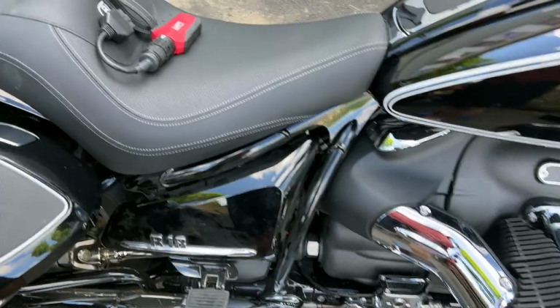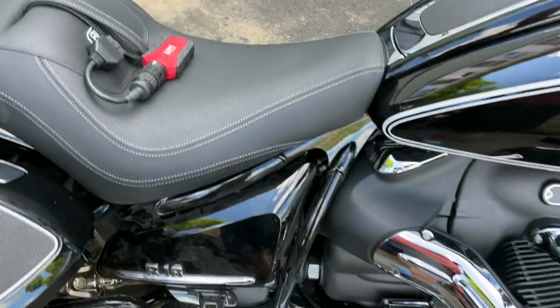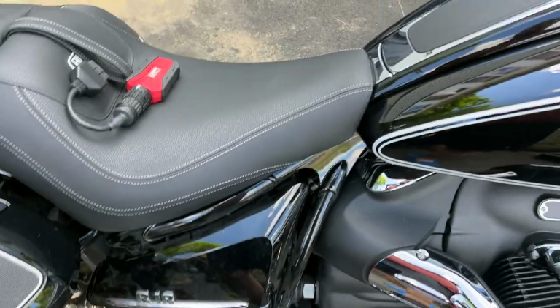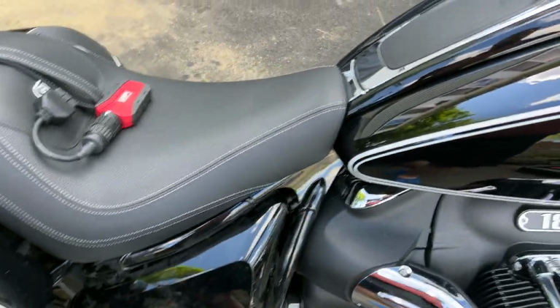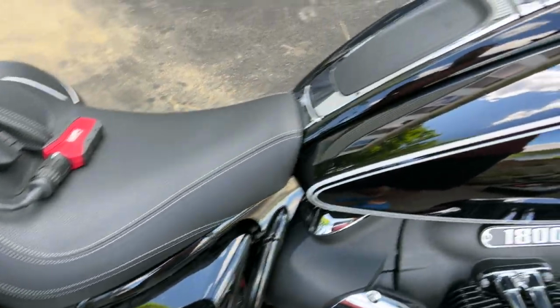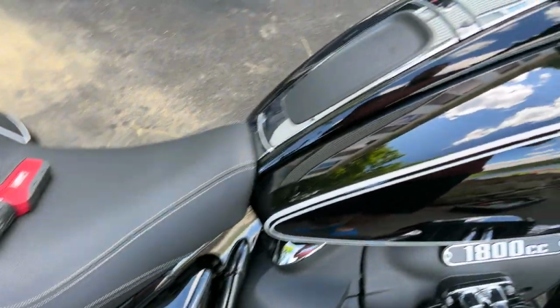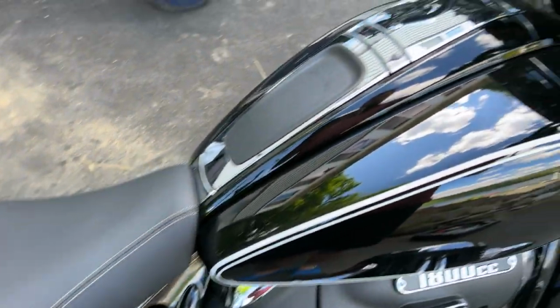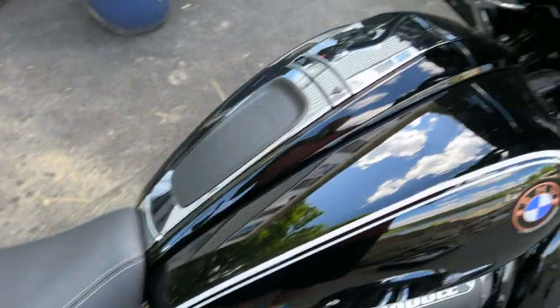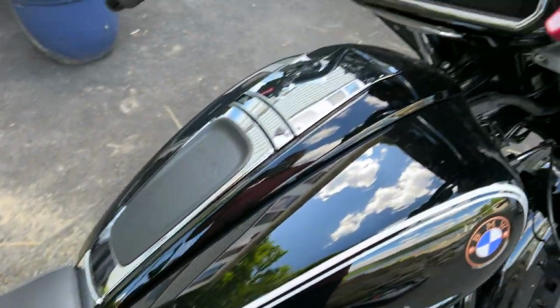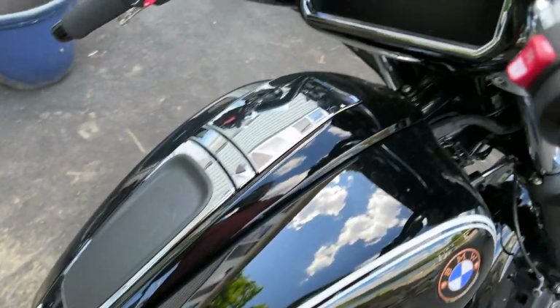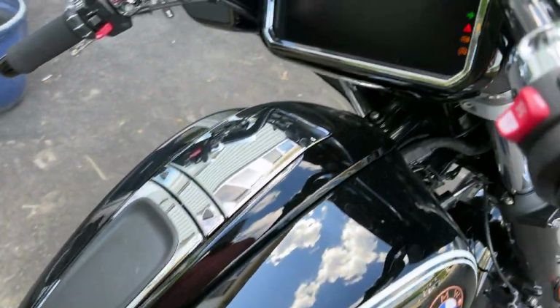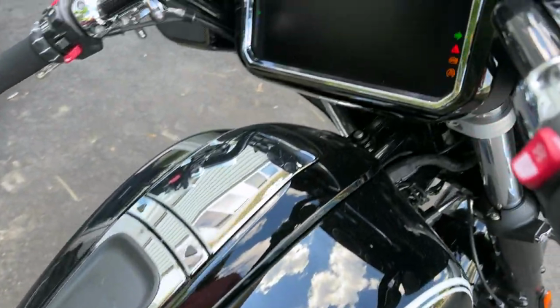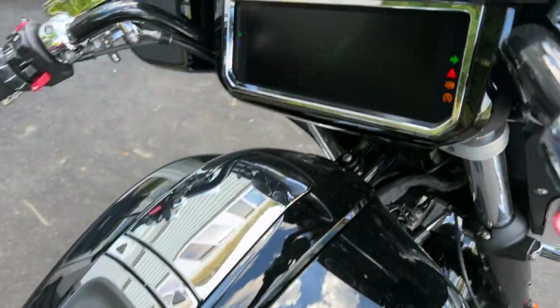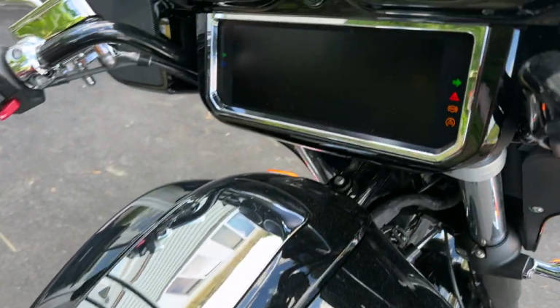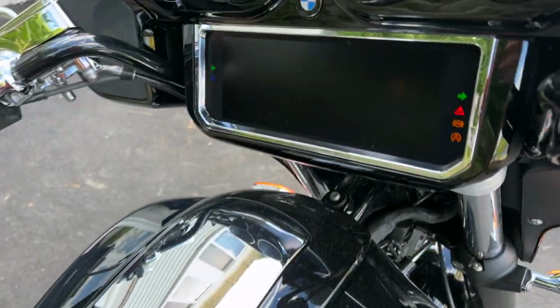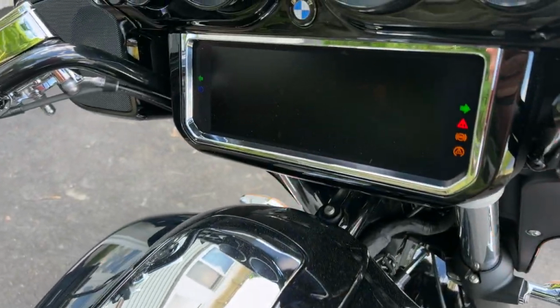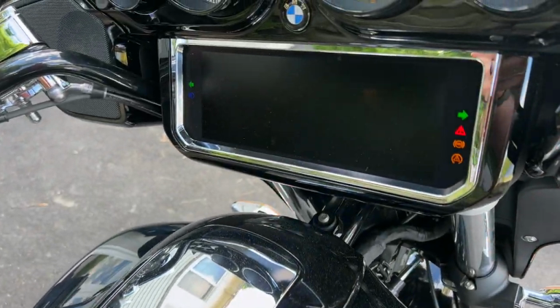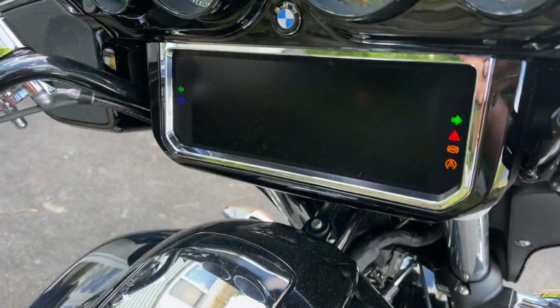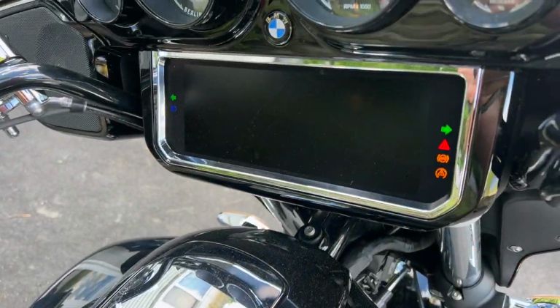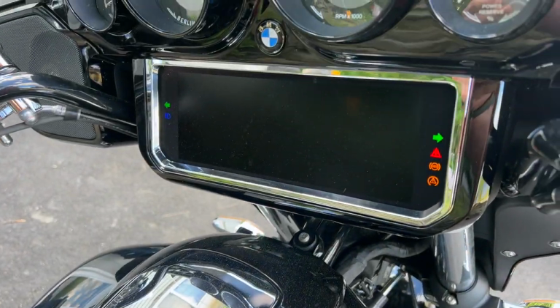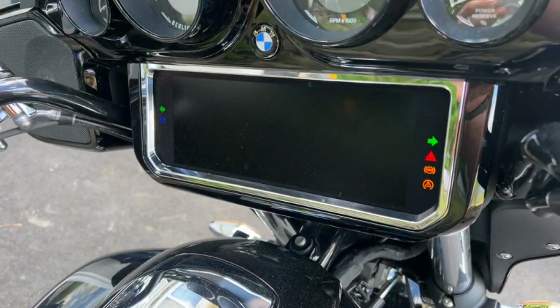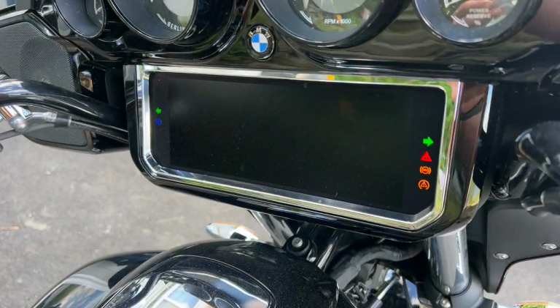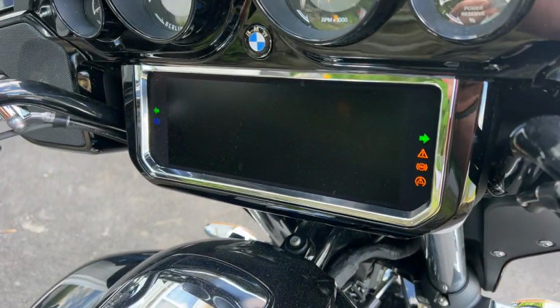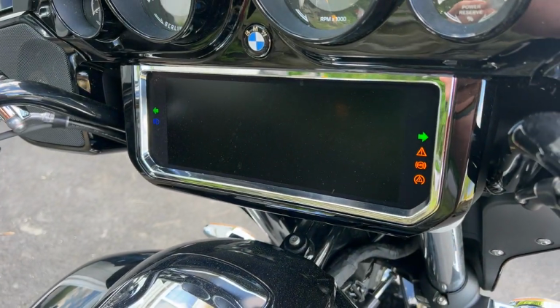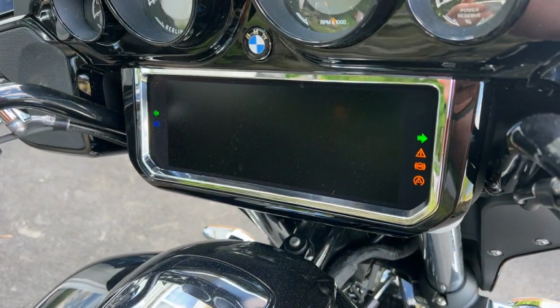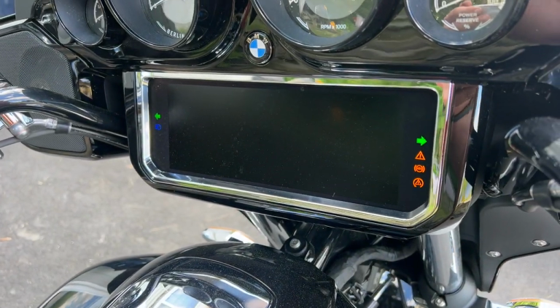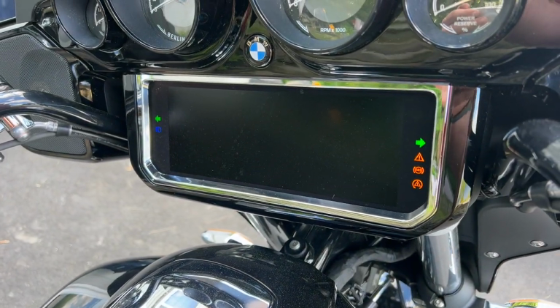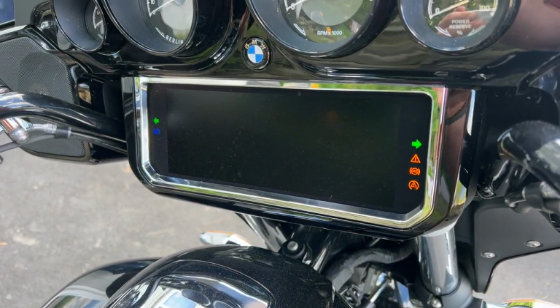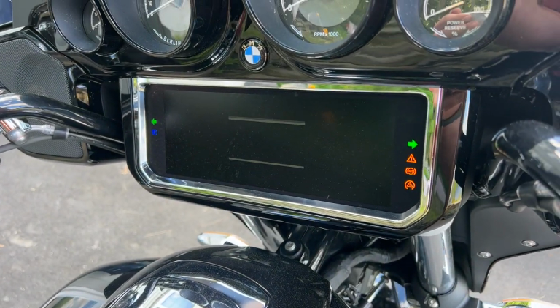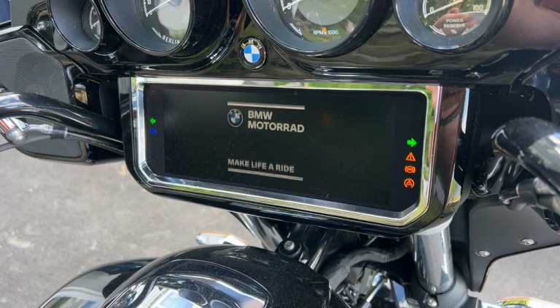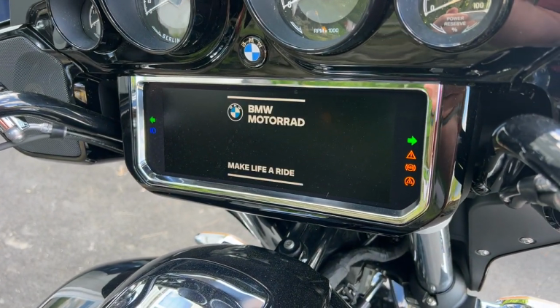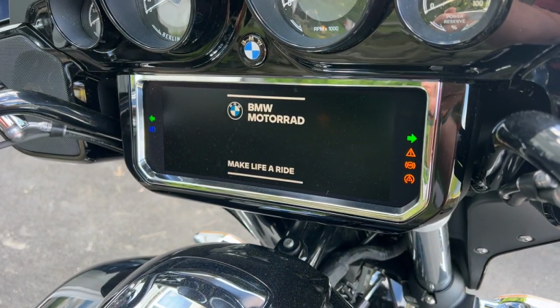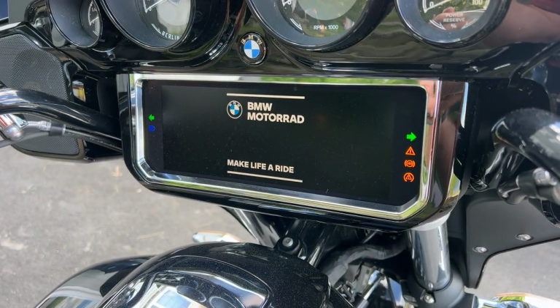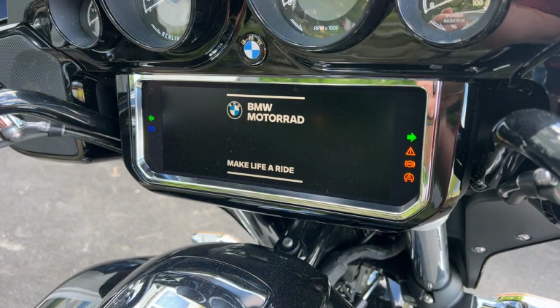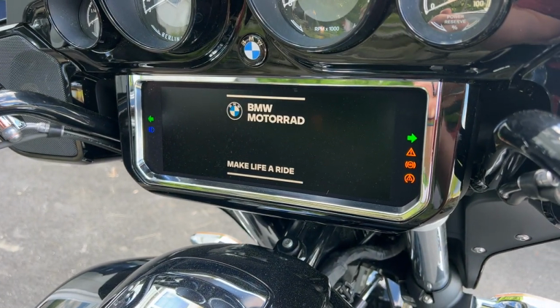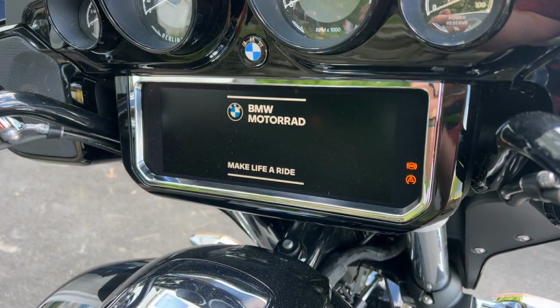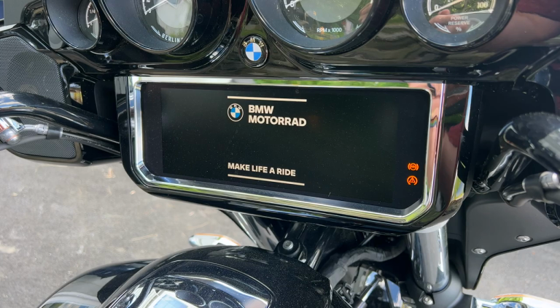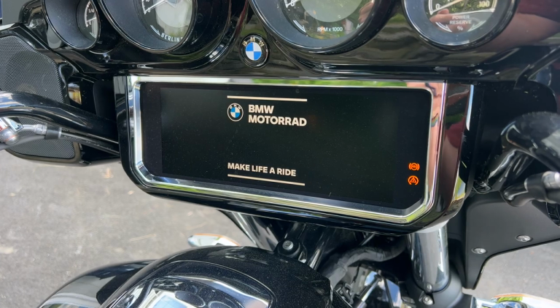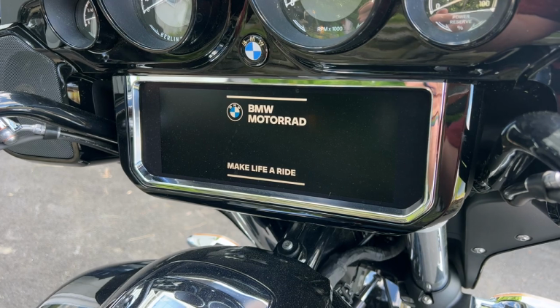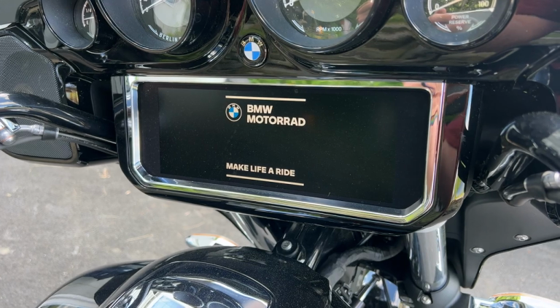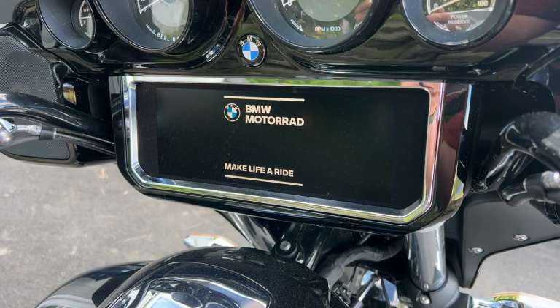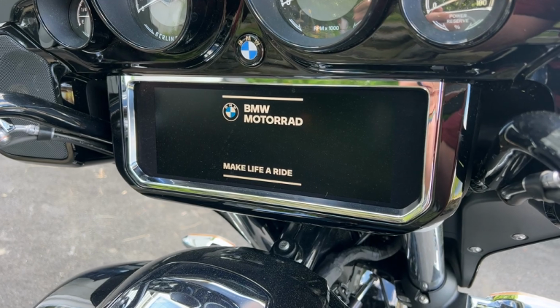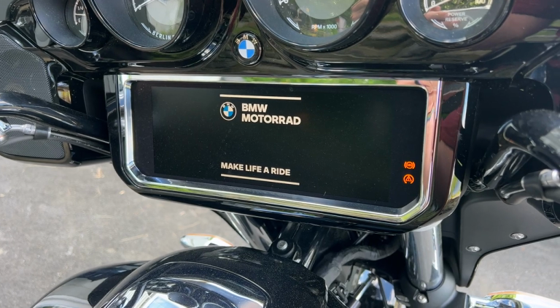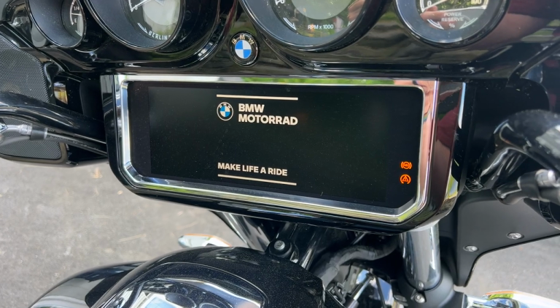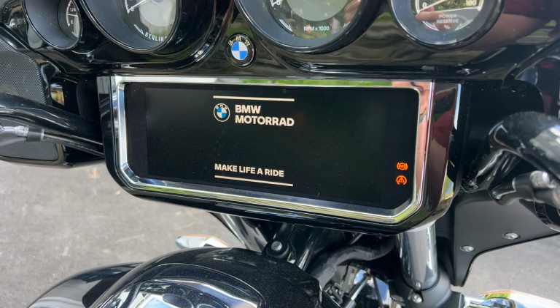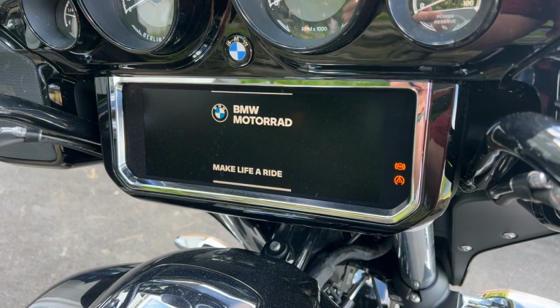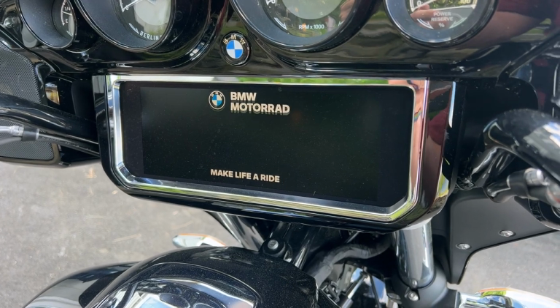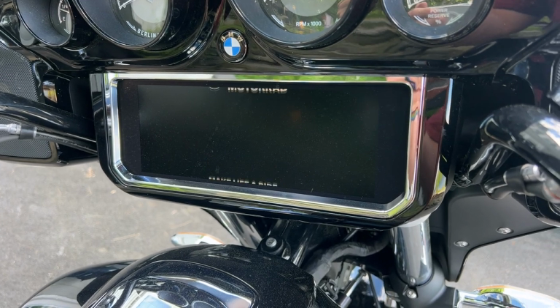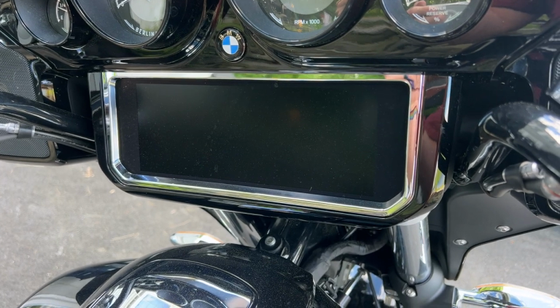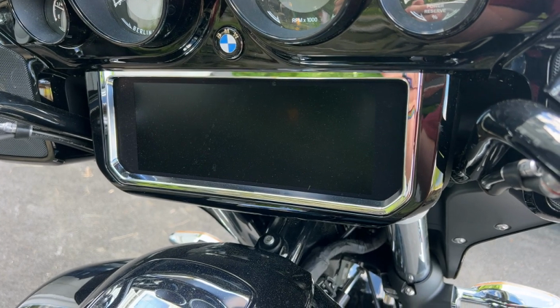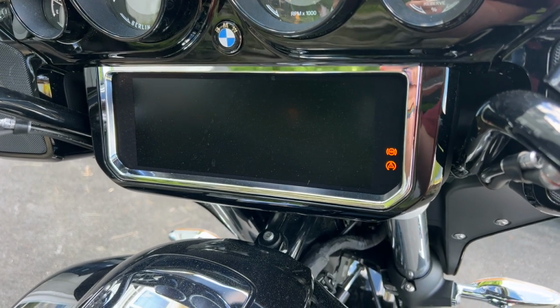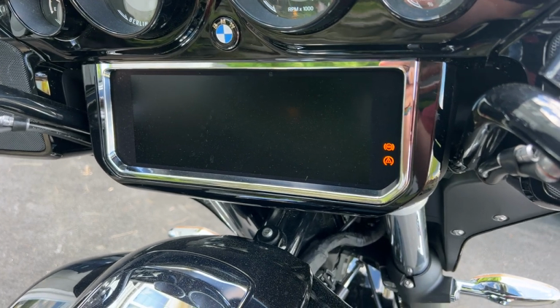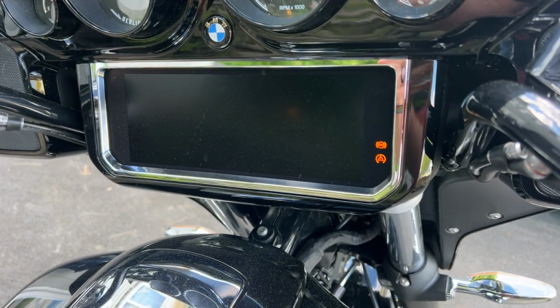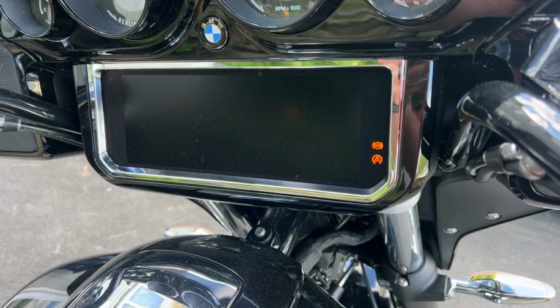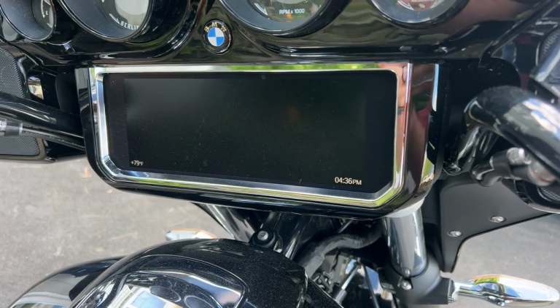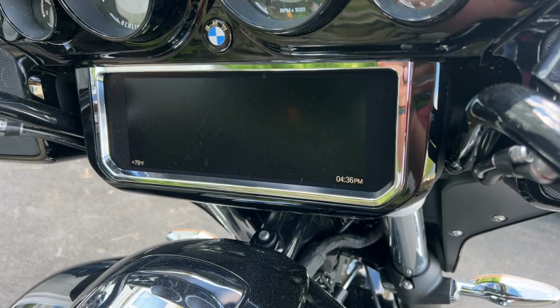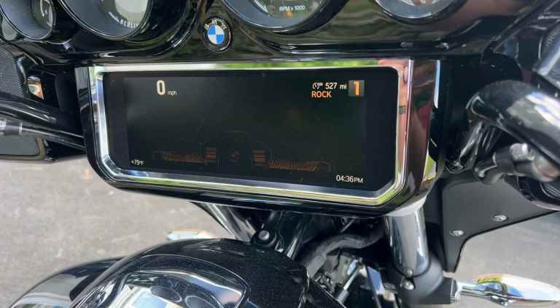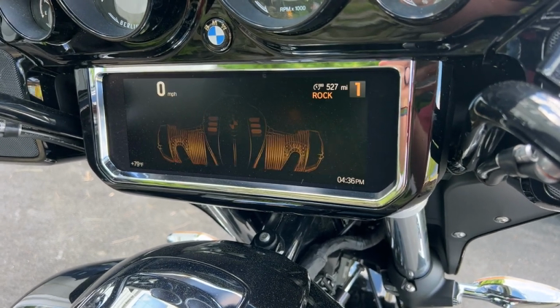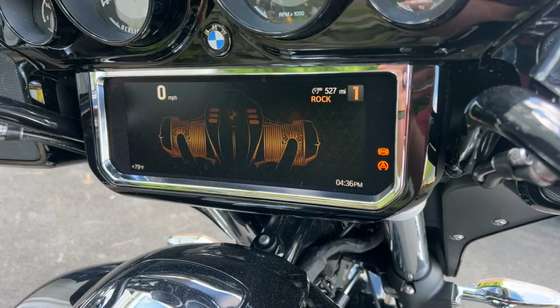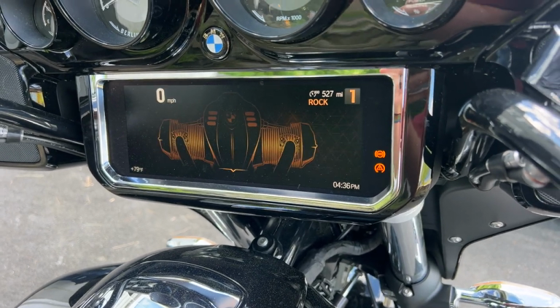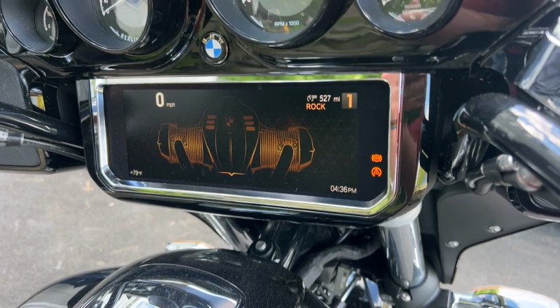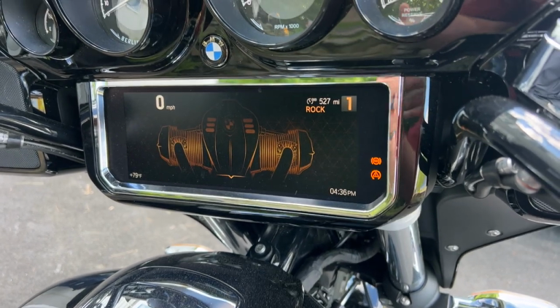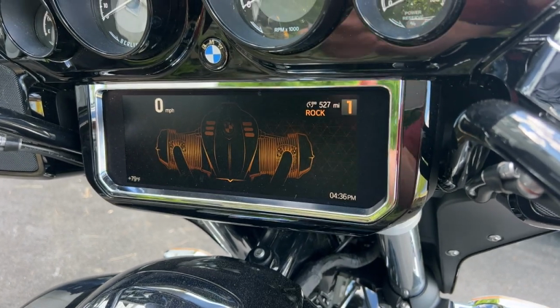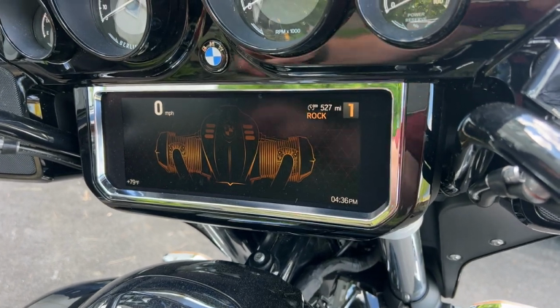Hello everyone, it's Adam here. So you have a BMW R18 Bagger or Transcontinental and you want to reset your service indicator?